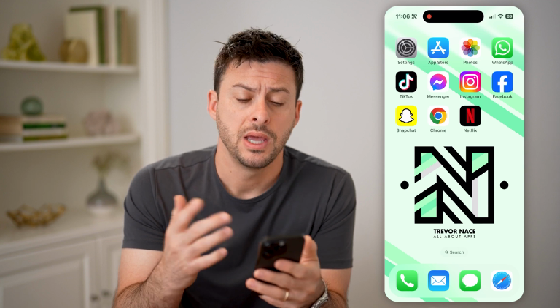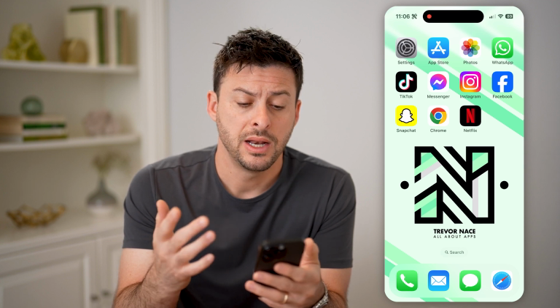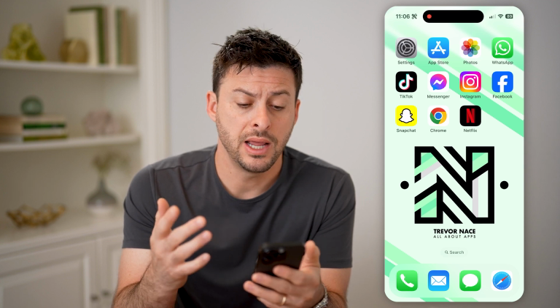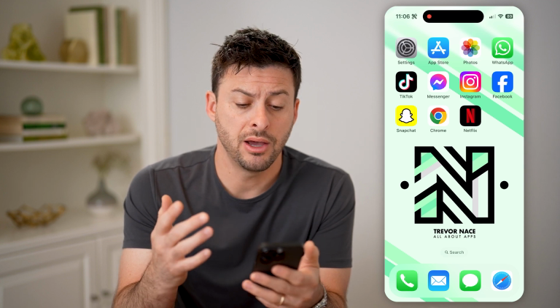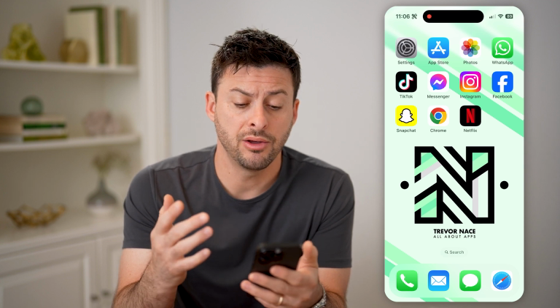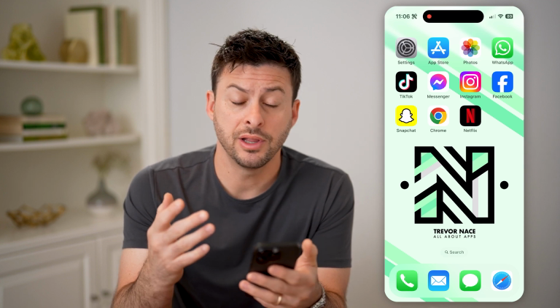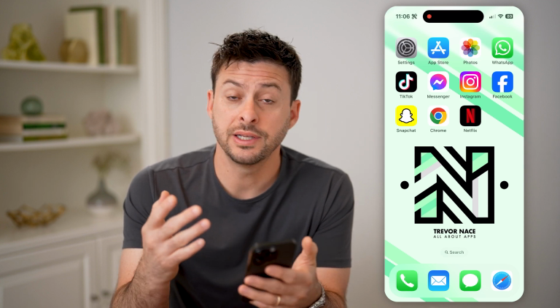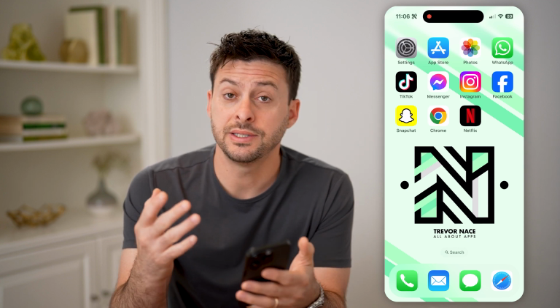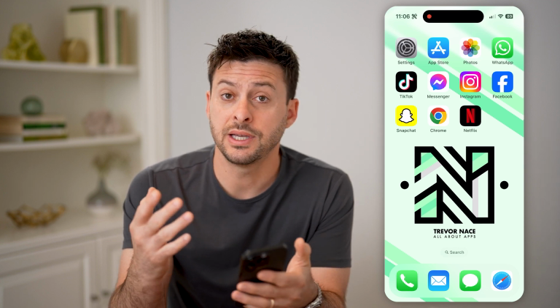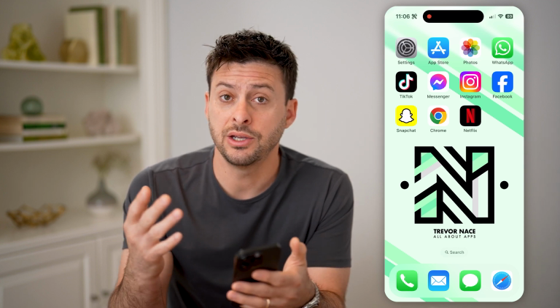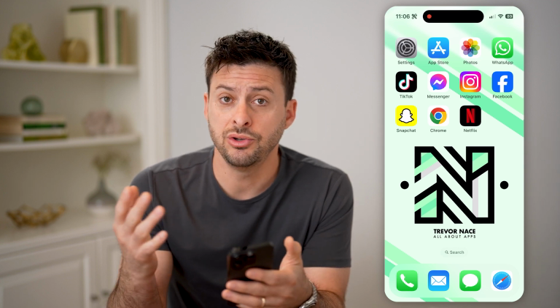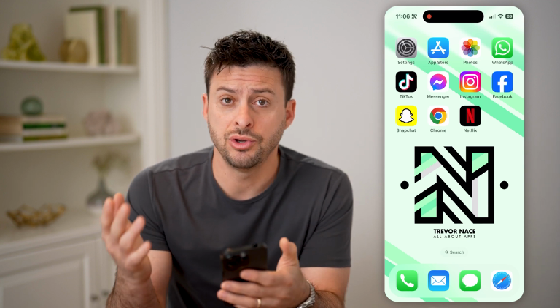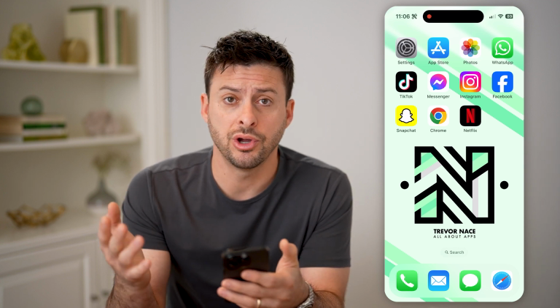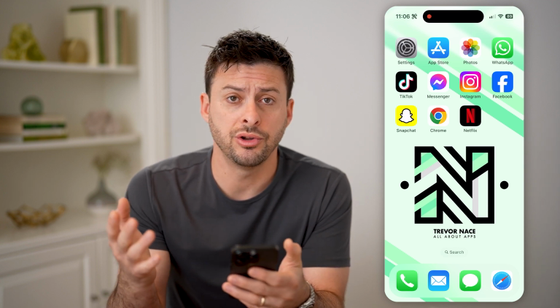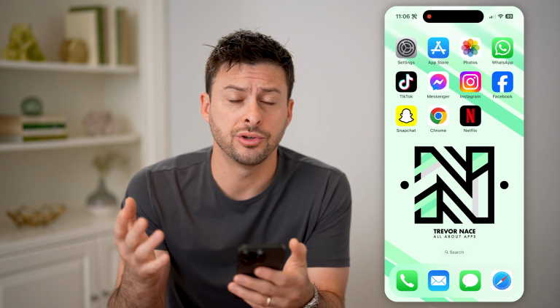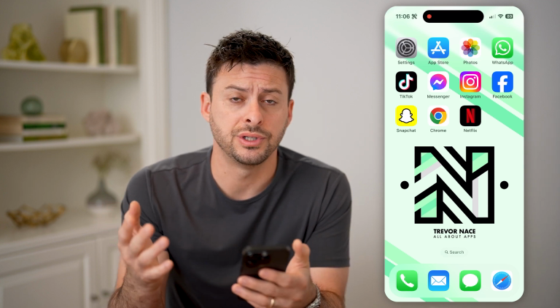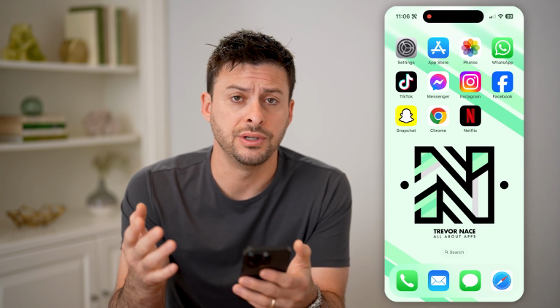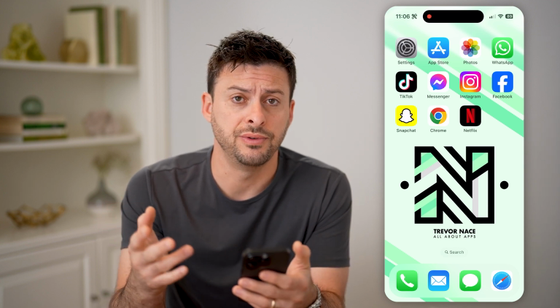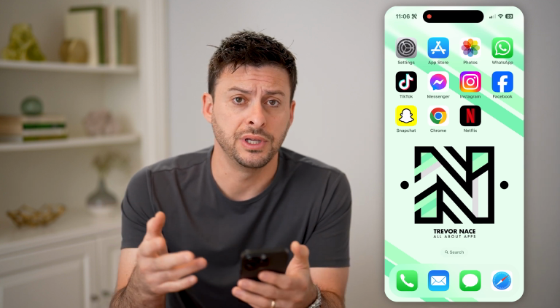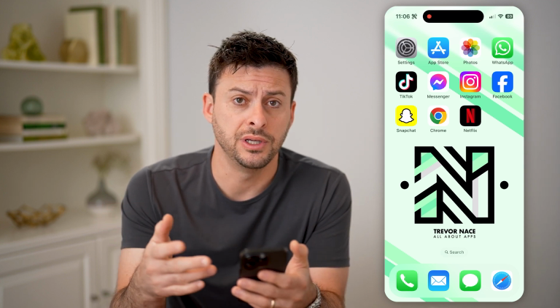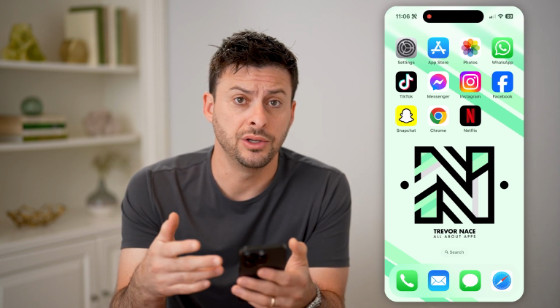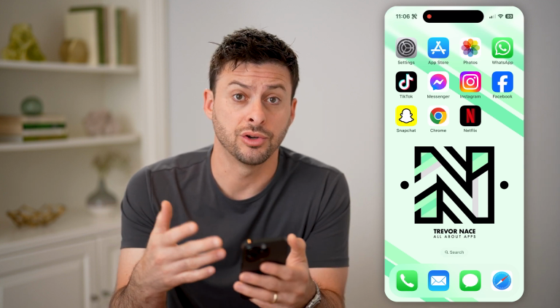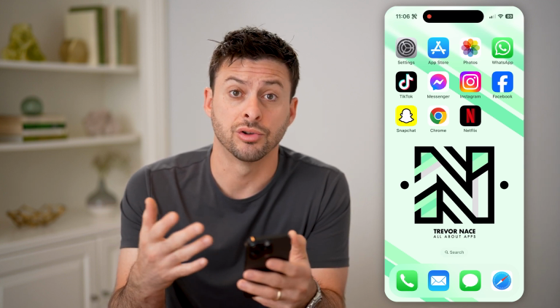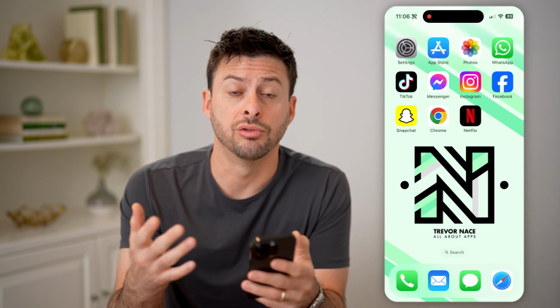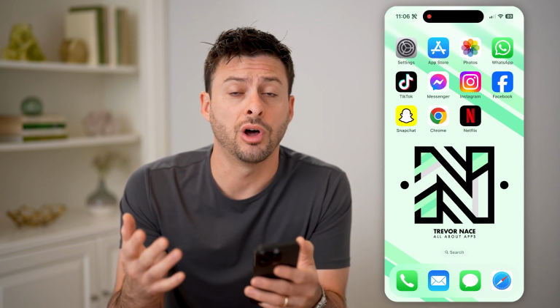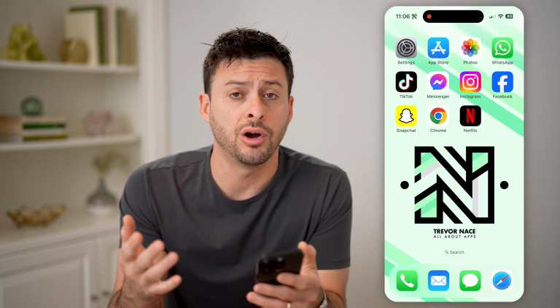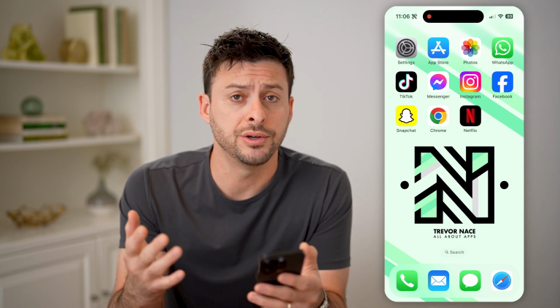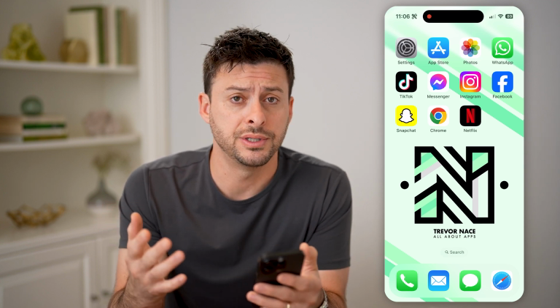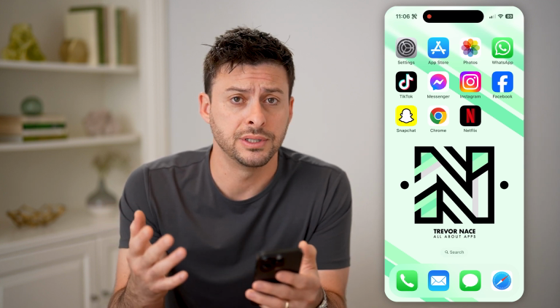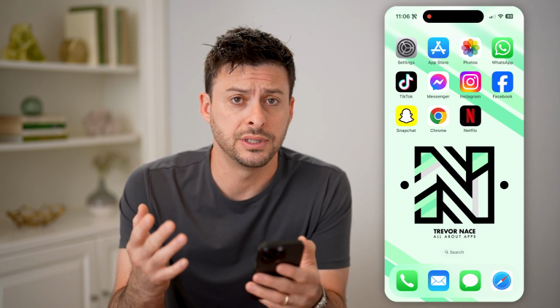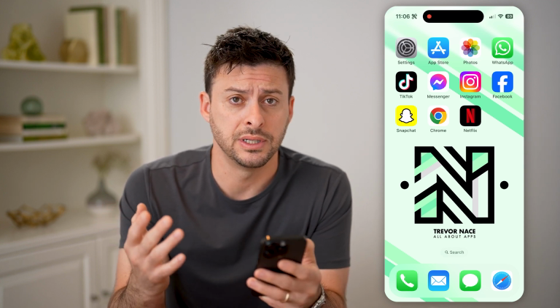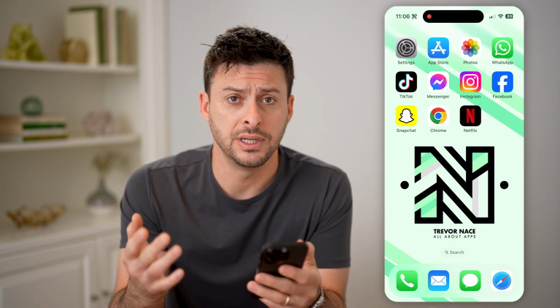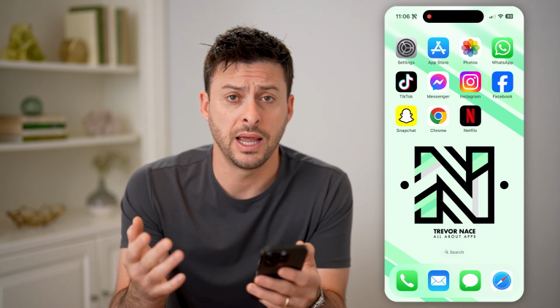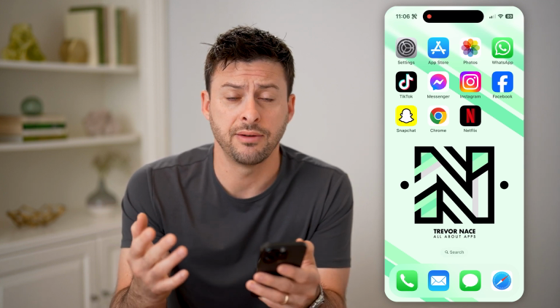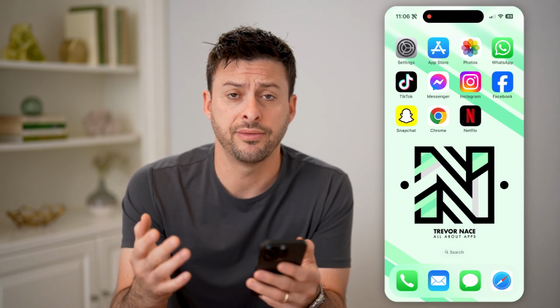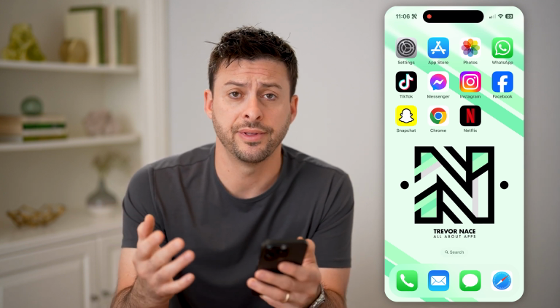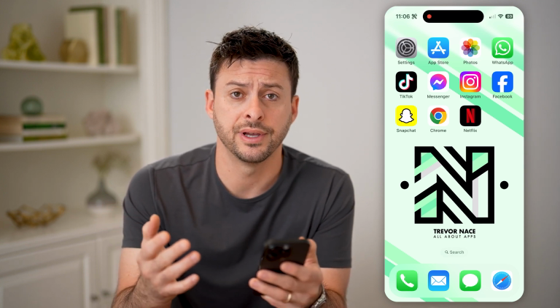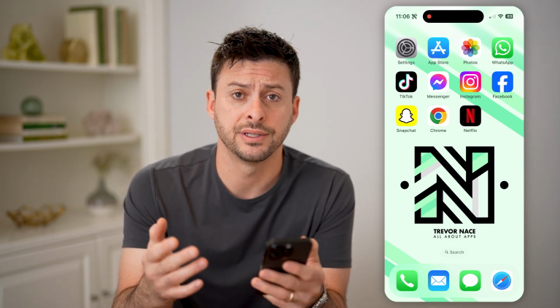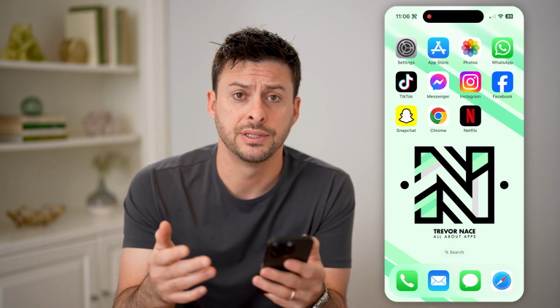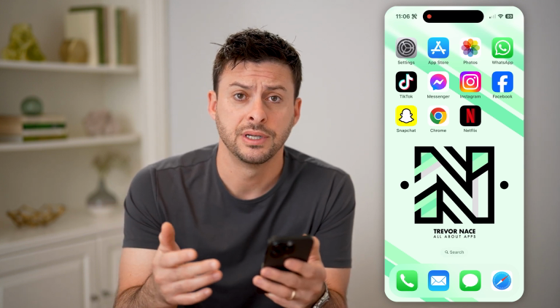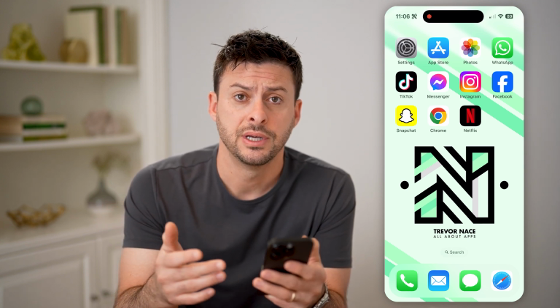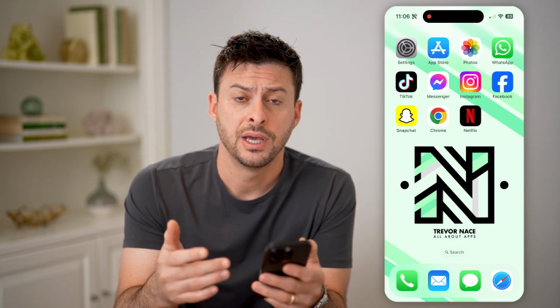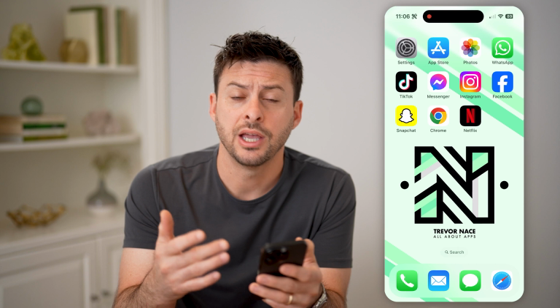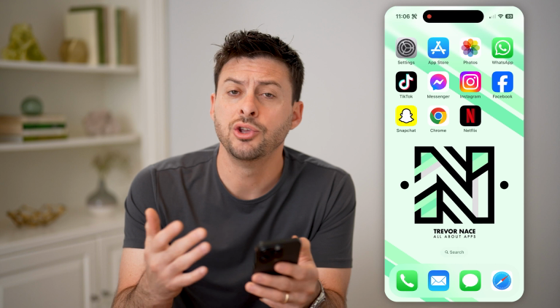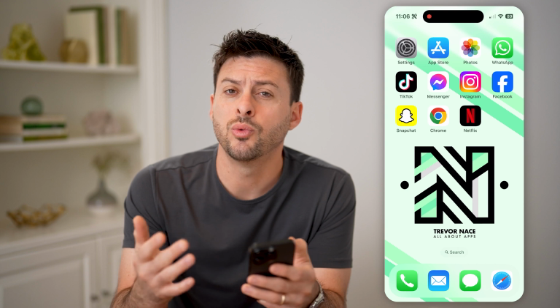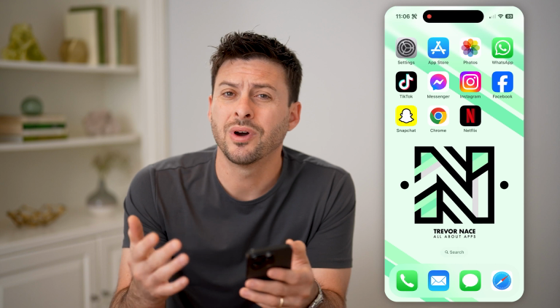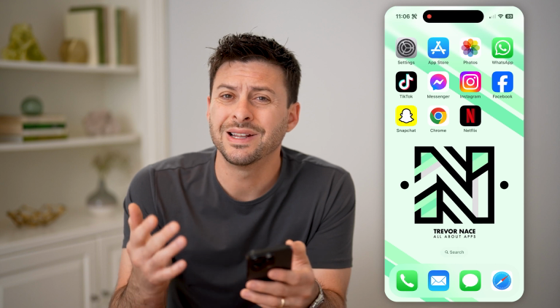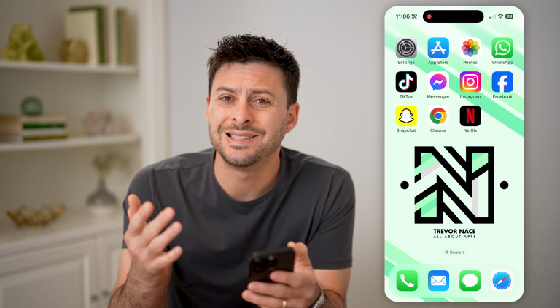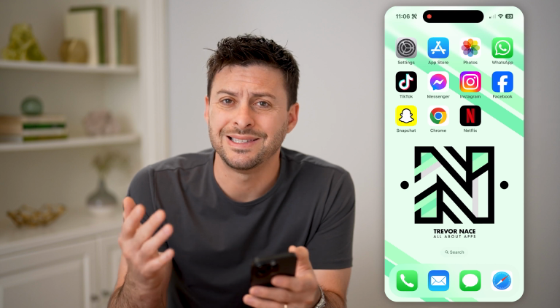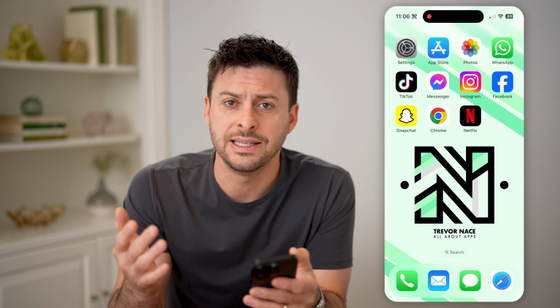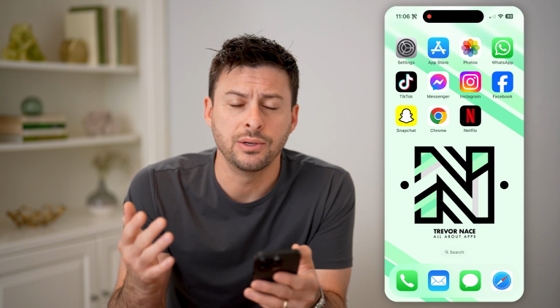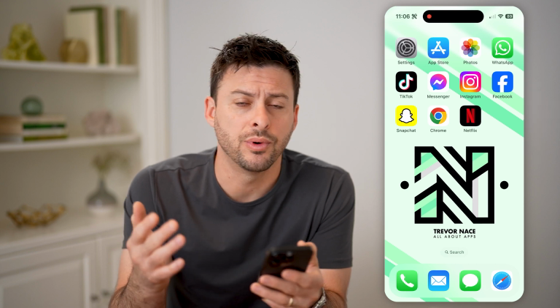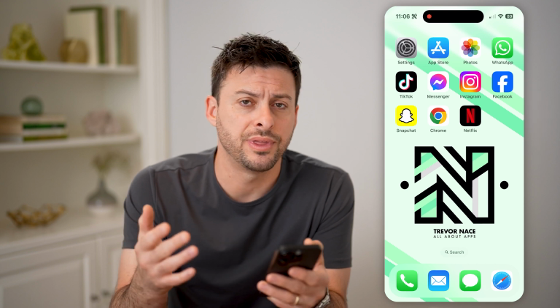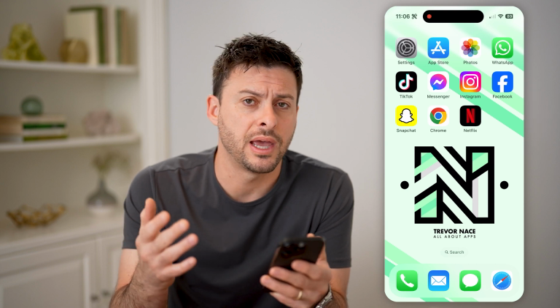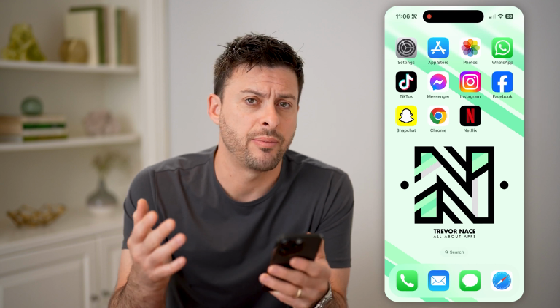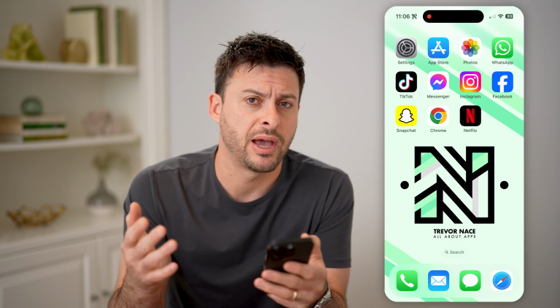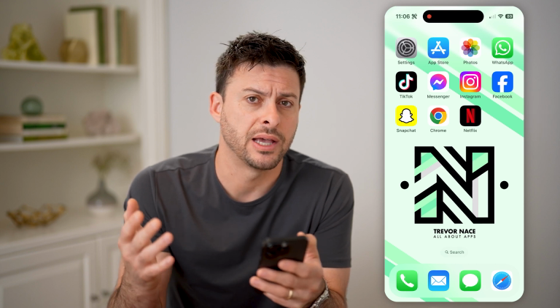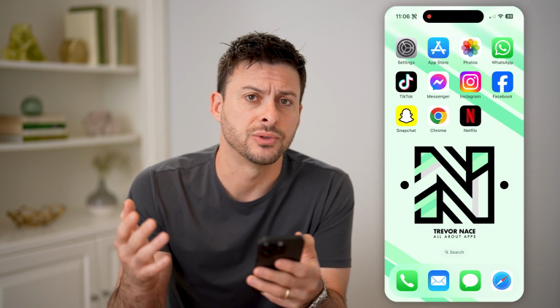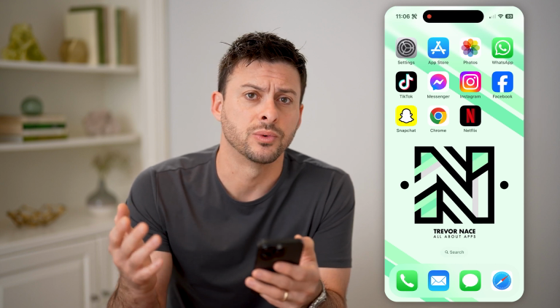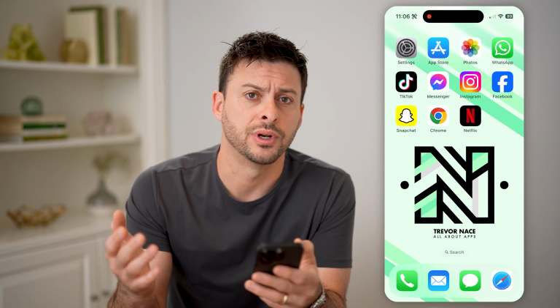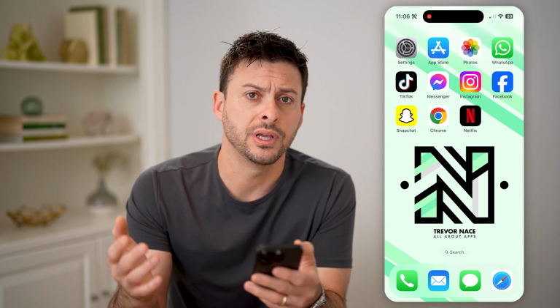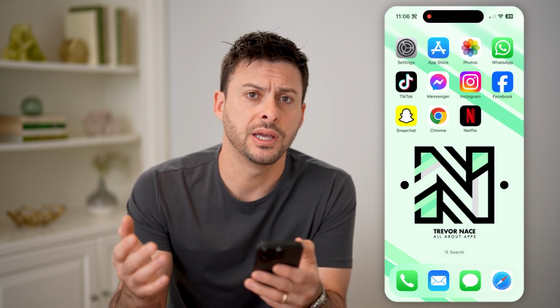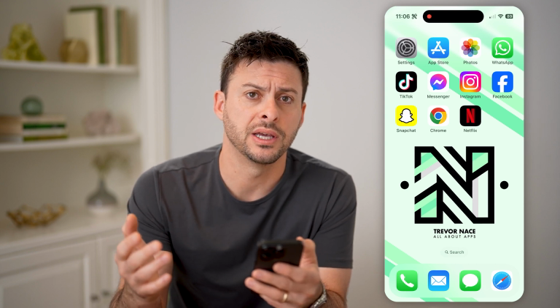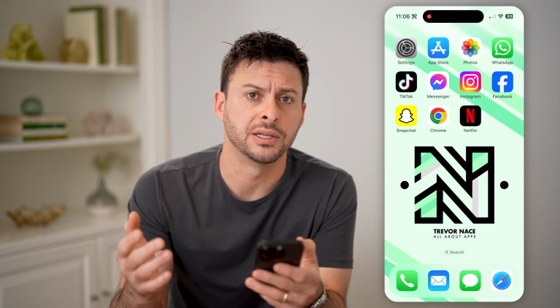Now, let's say you go to your TV, you're logged into Netflix, and you want to see what that password is.